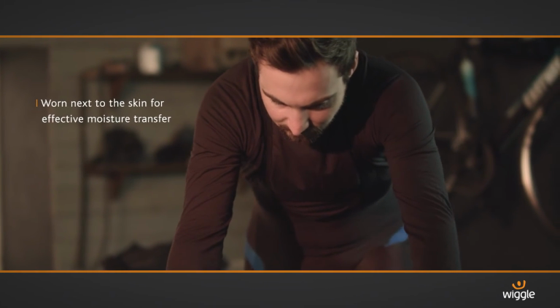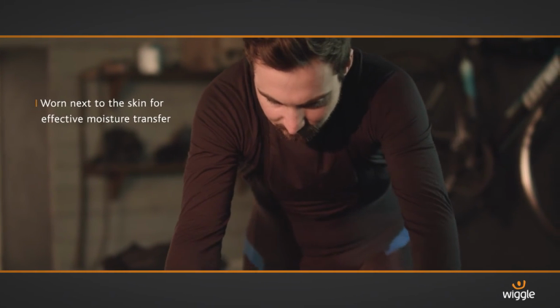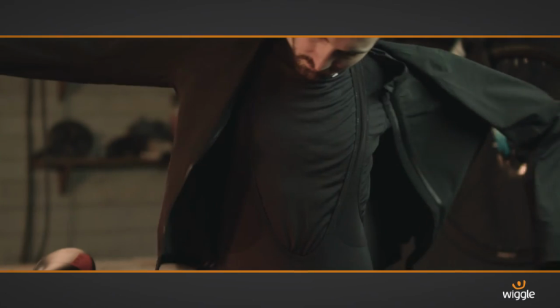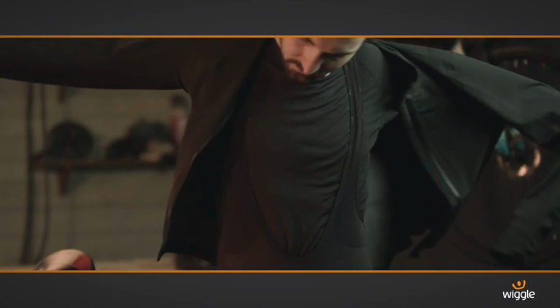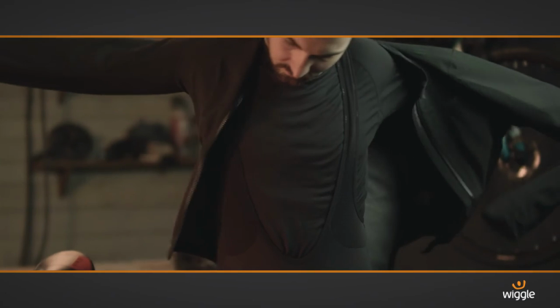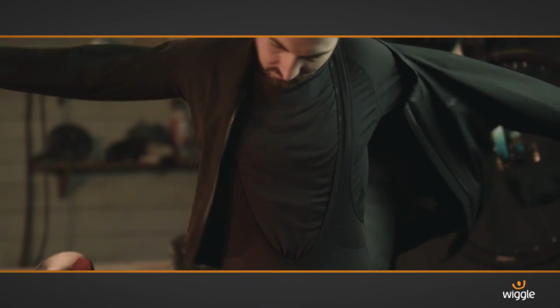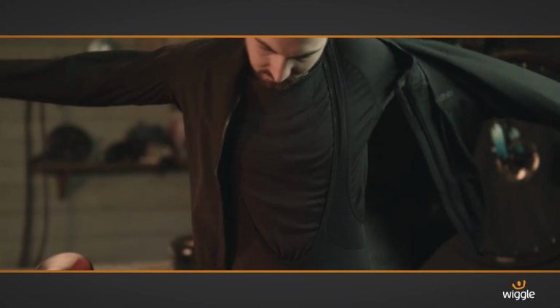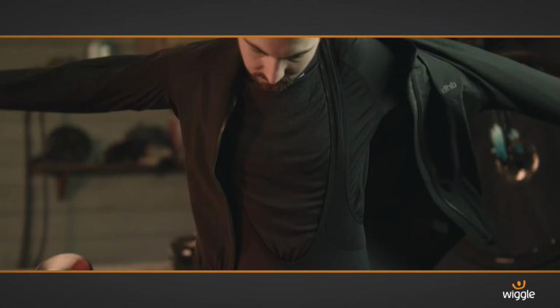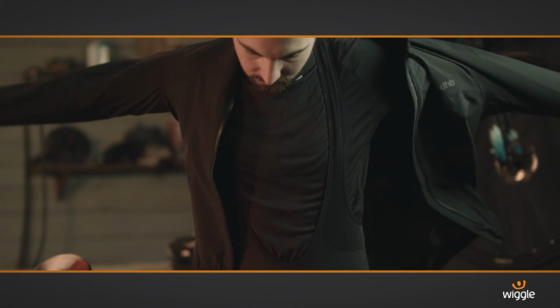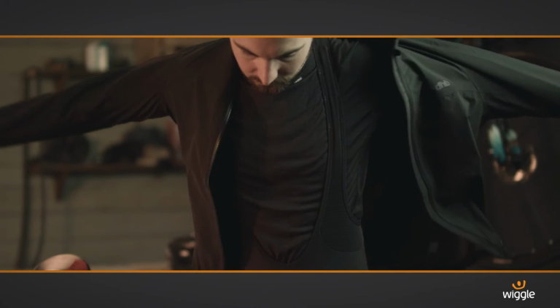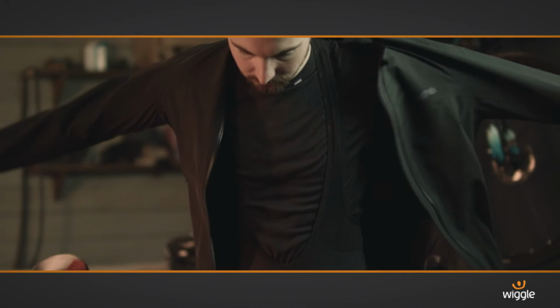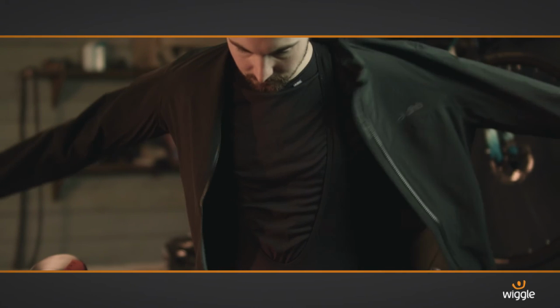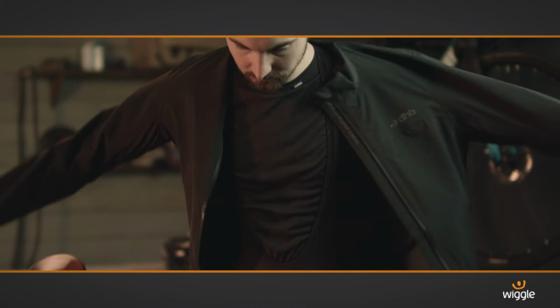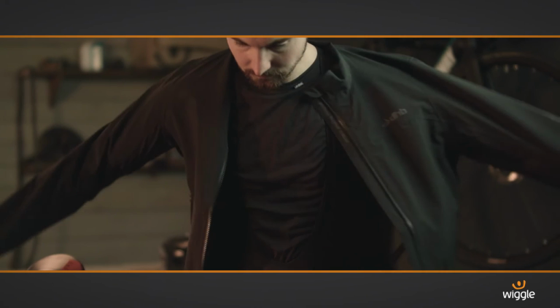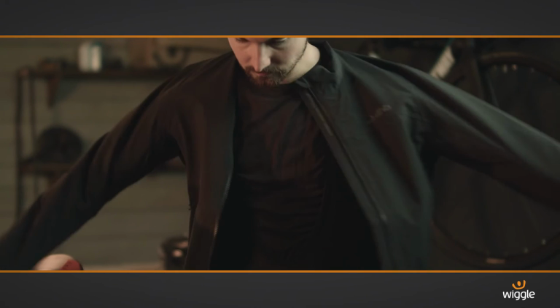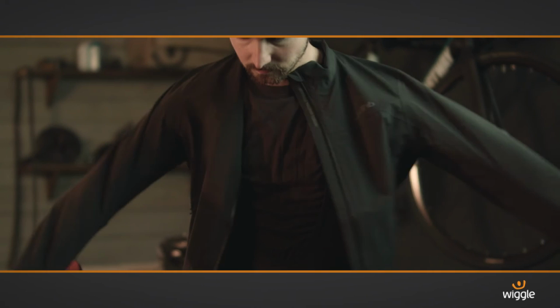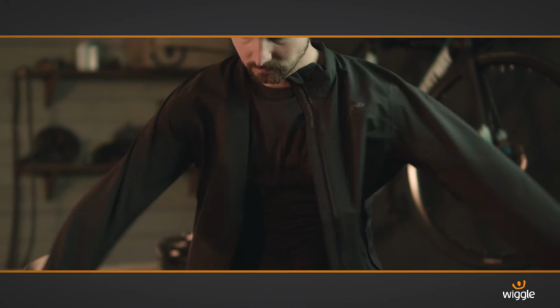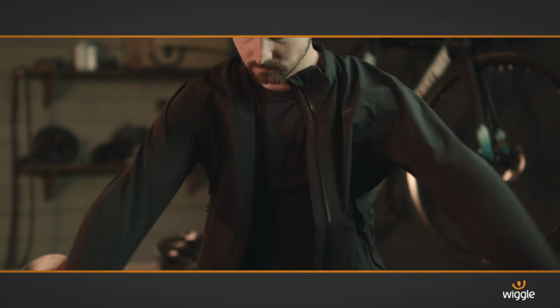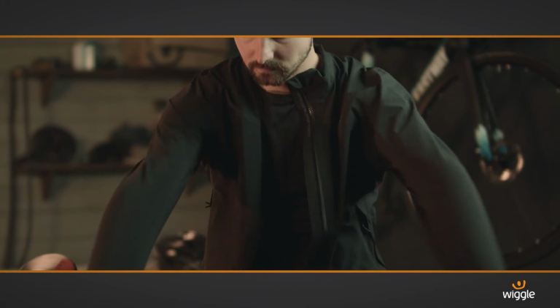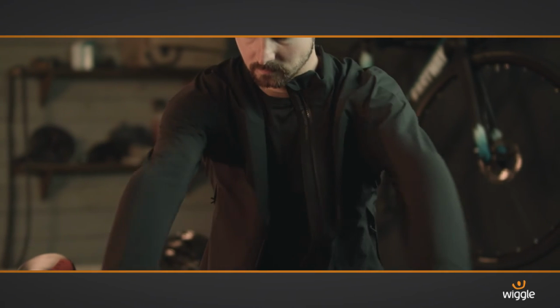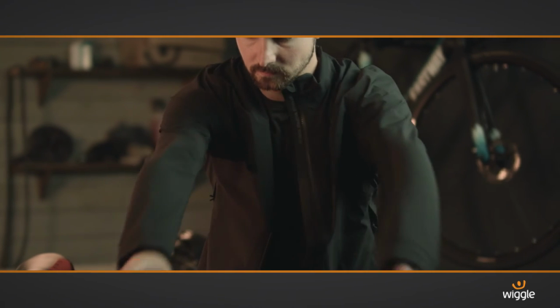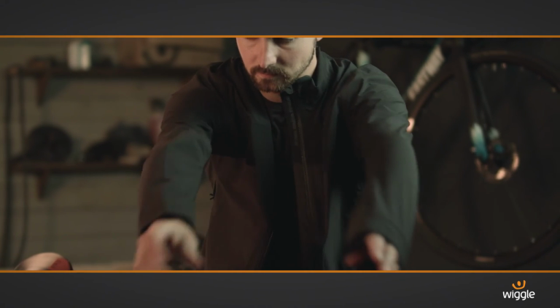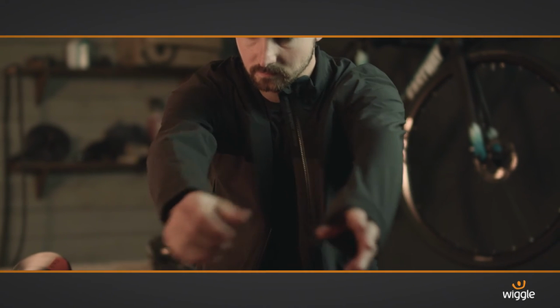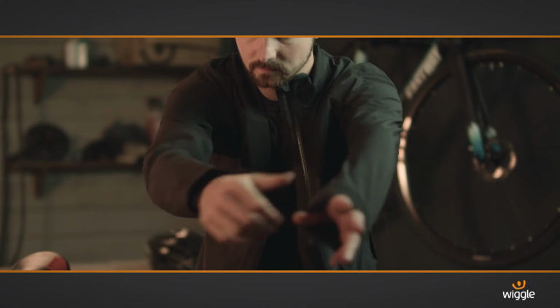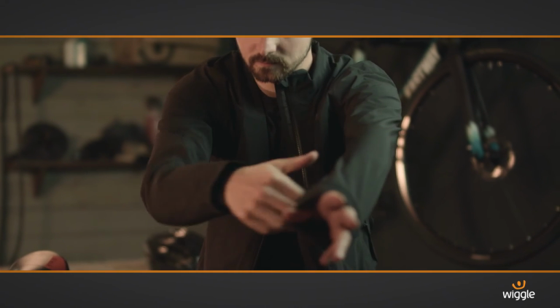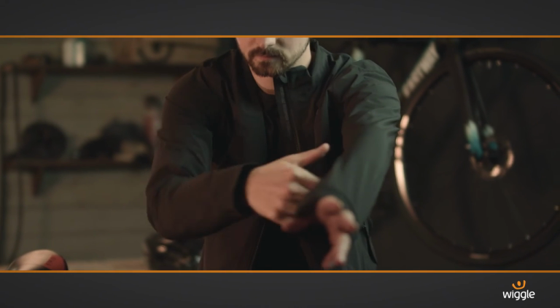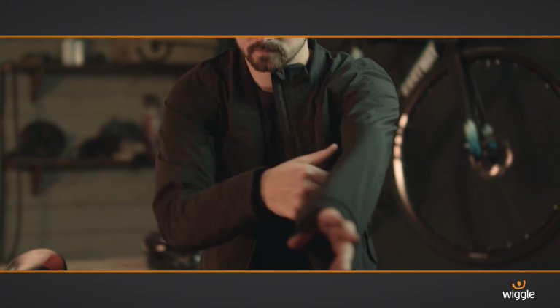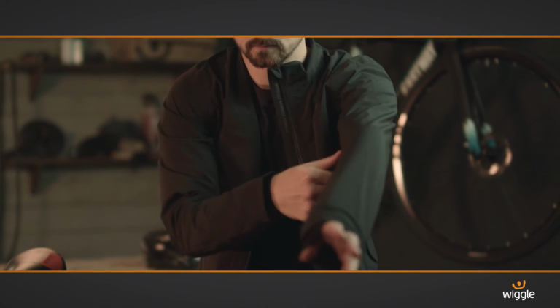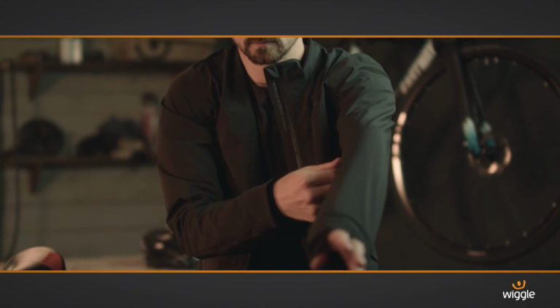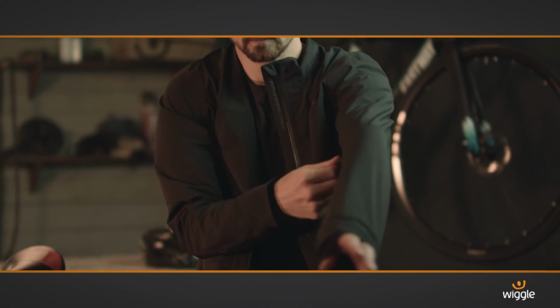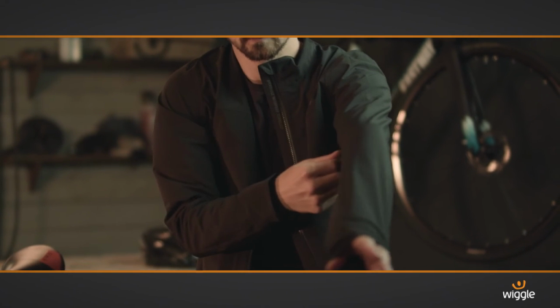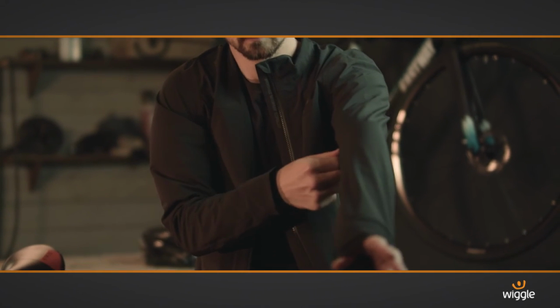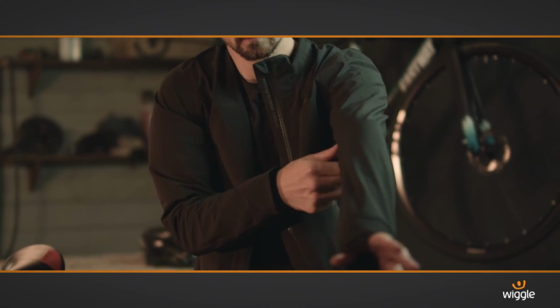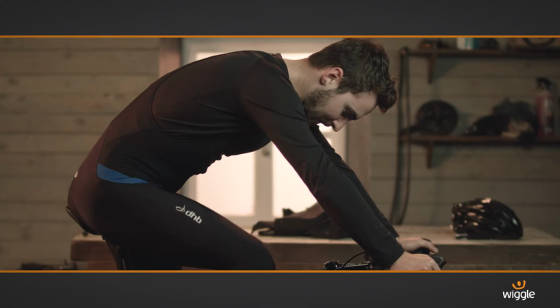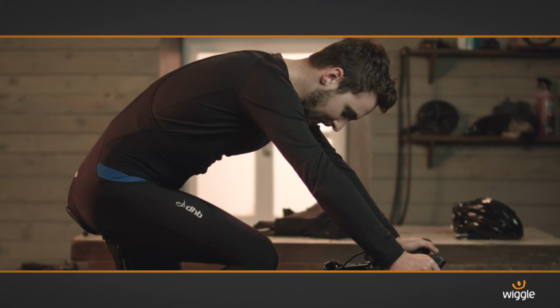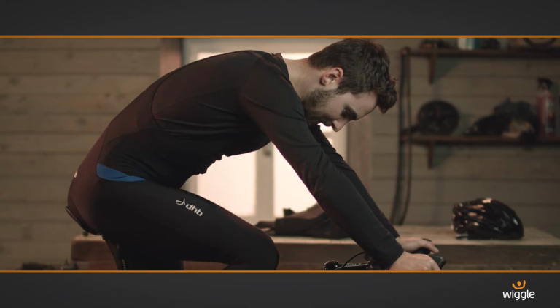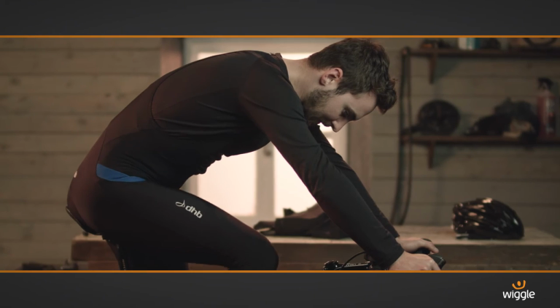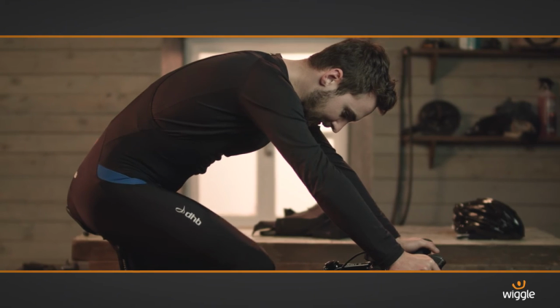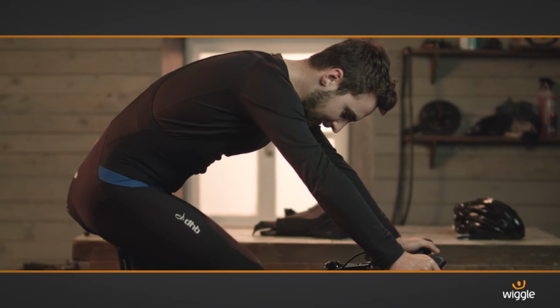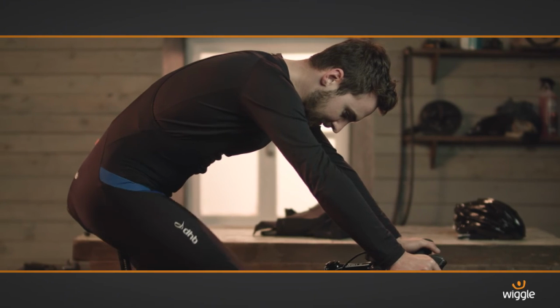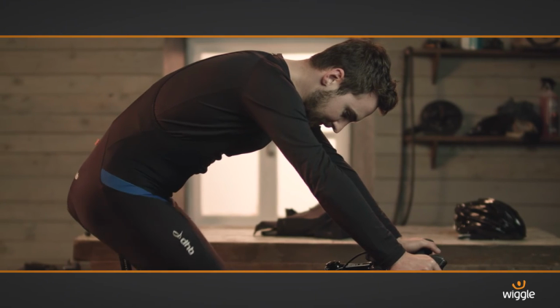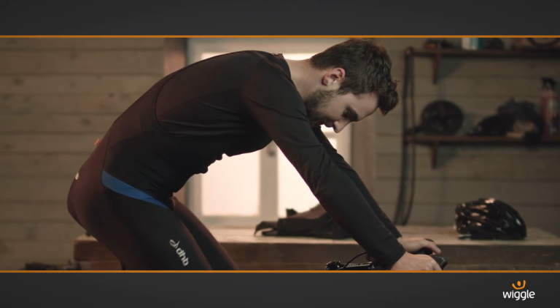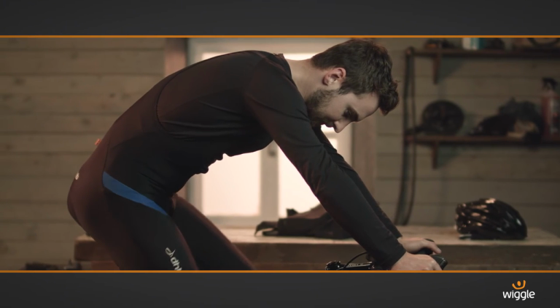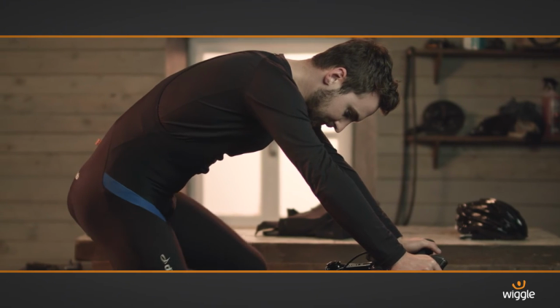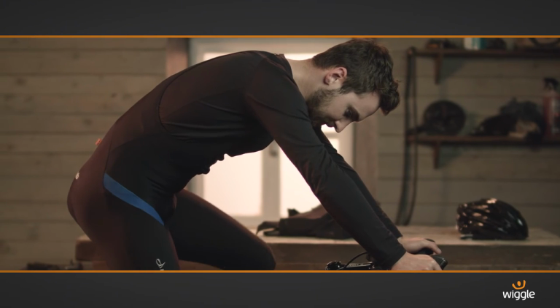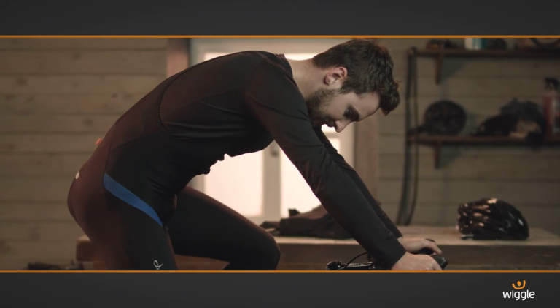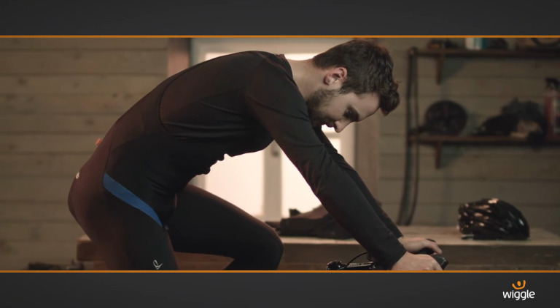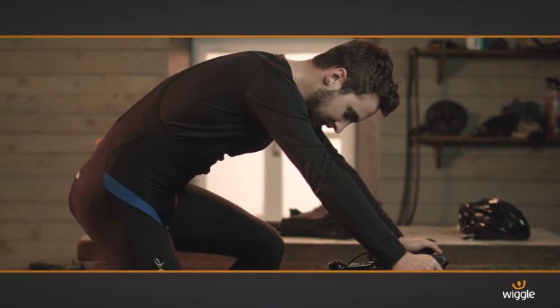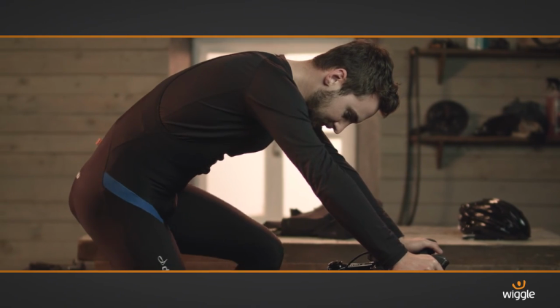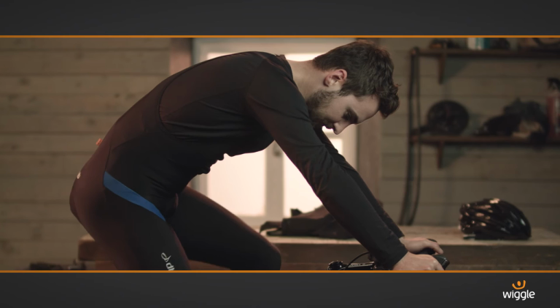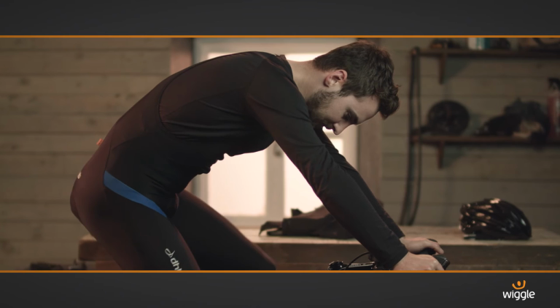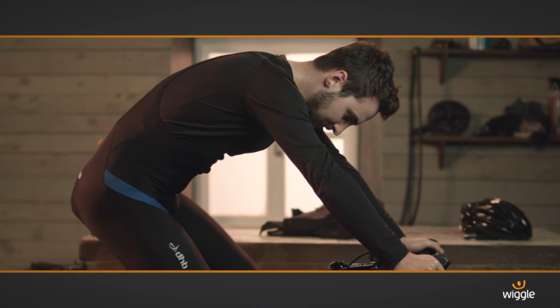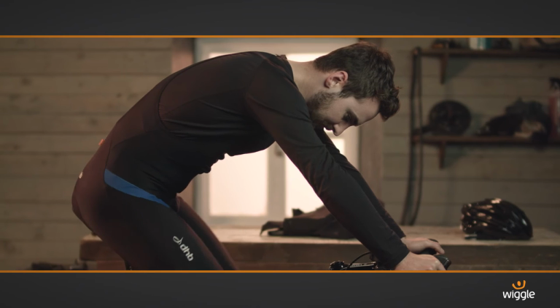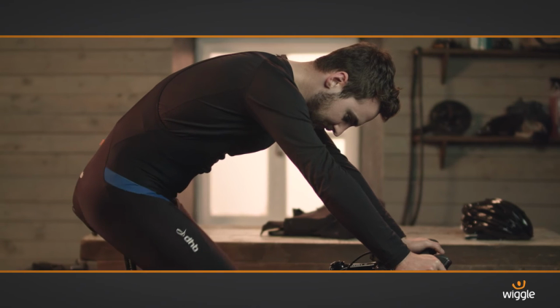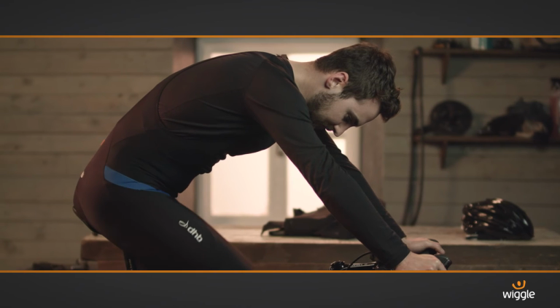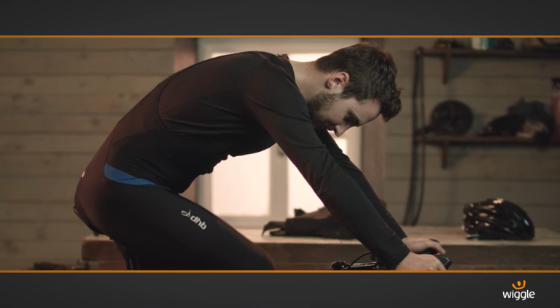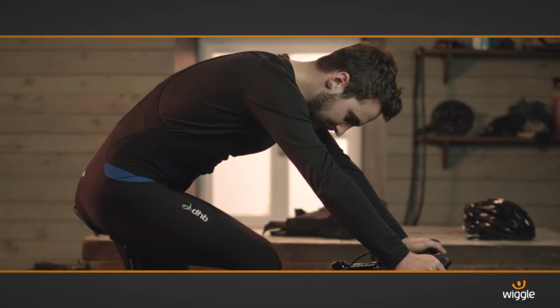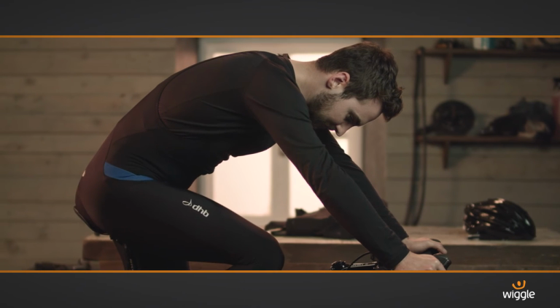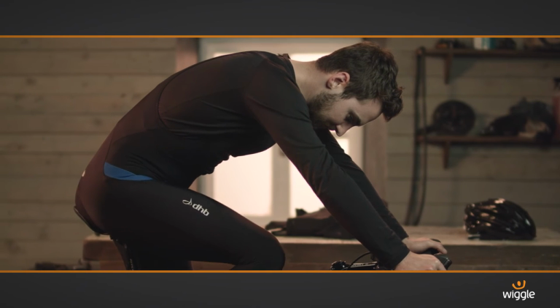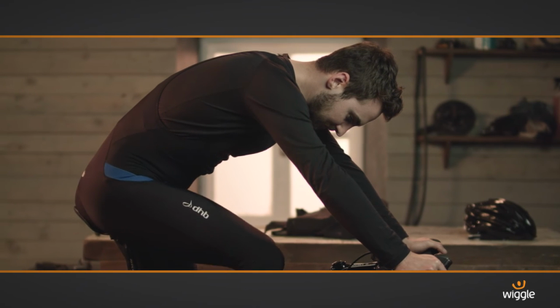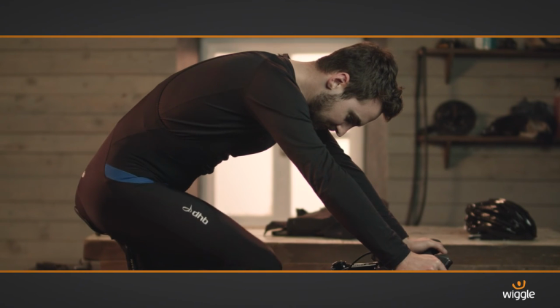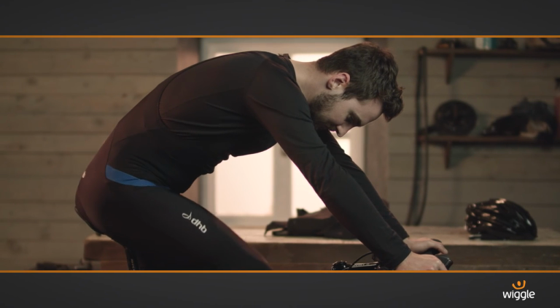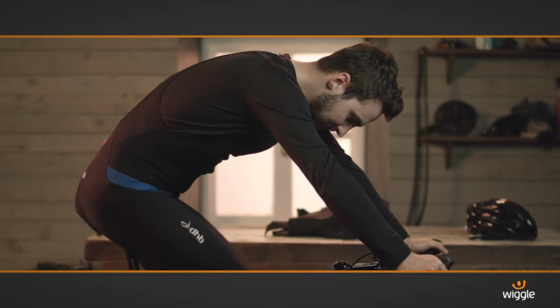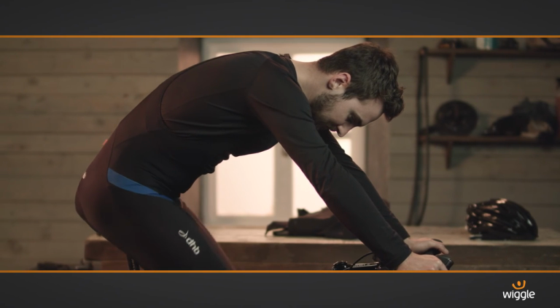It's incredible gear that's ideal on its own or paired with a jersey or jacket. No matter what the weather brings, you'll always be able to perform at your best.